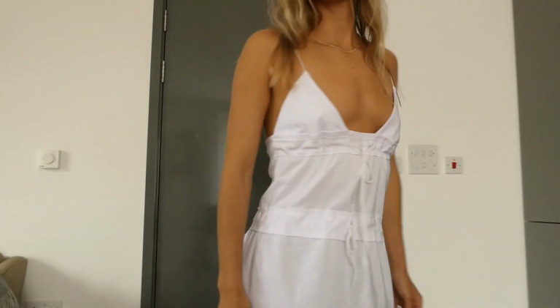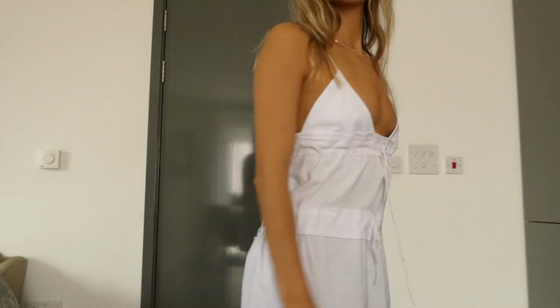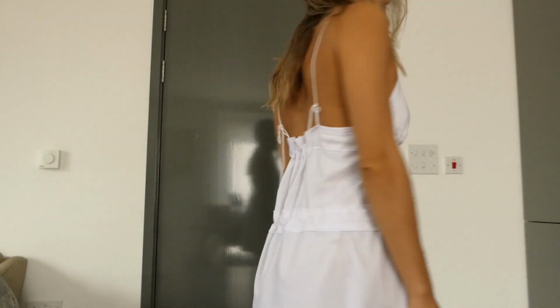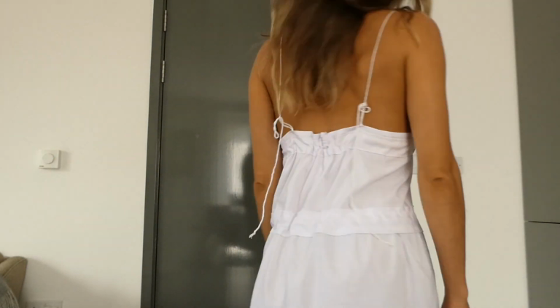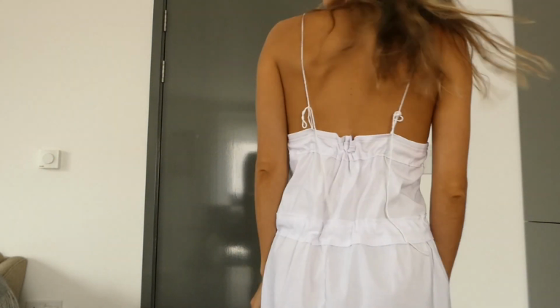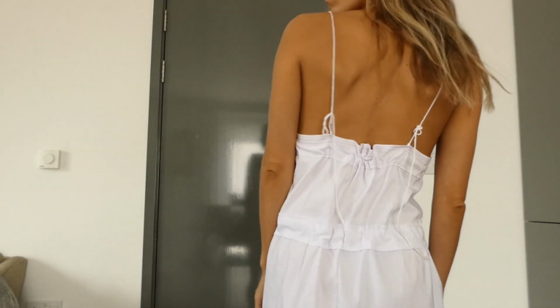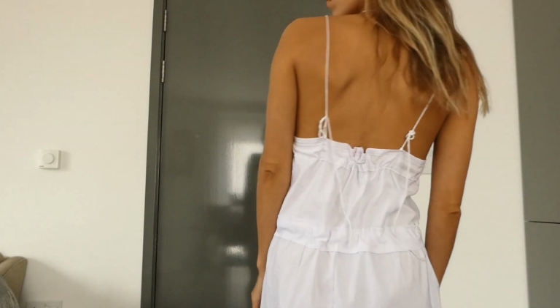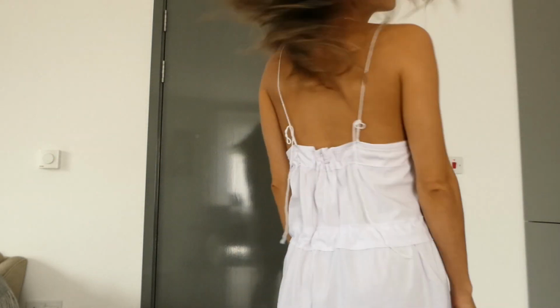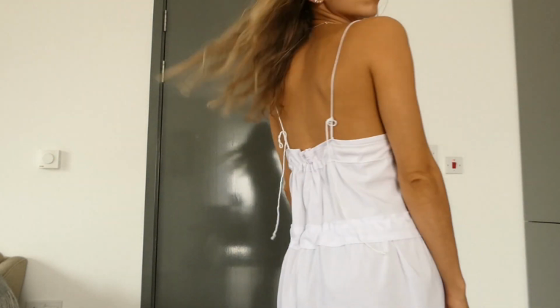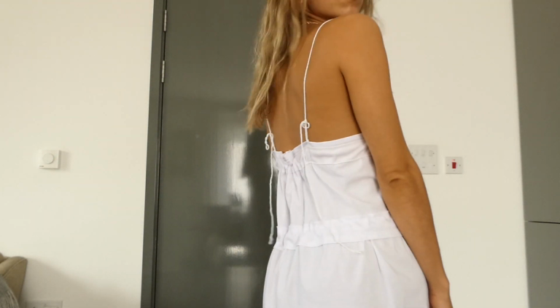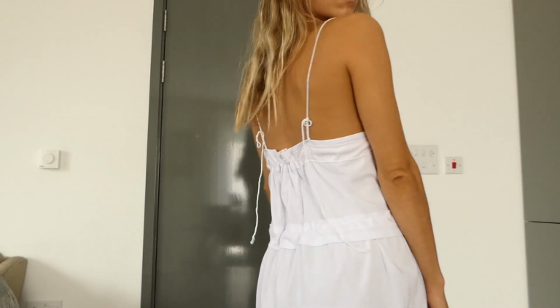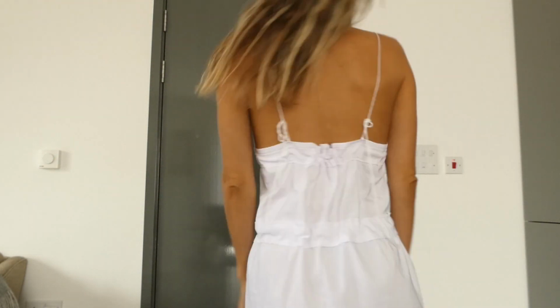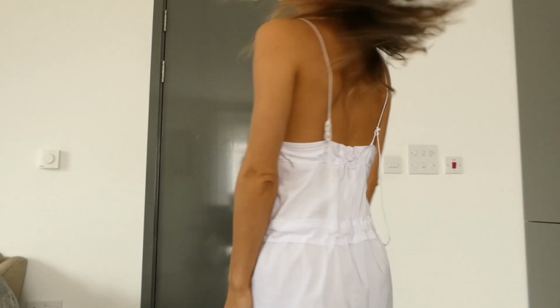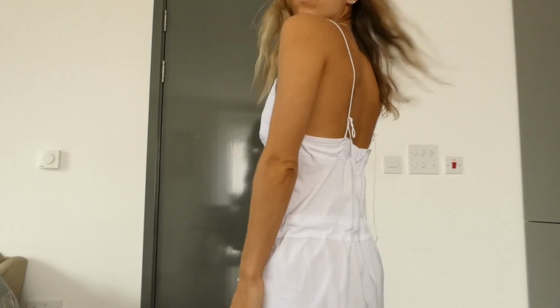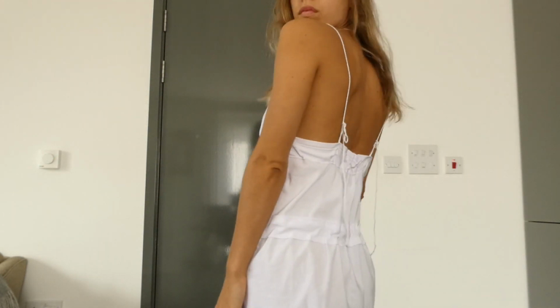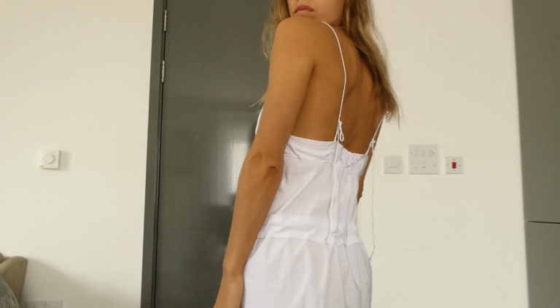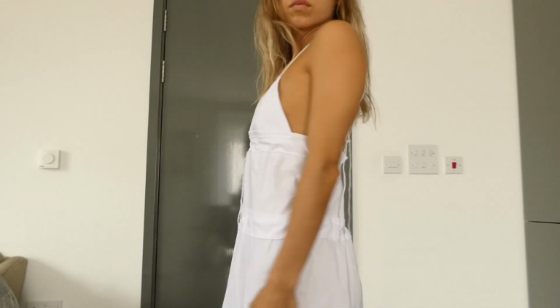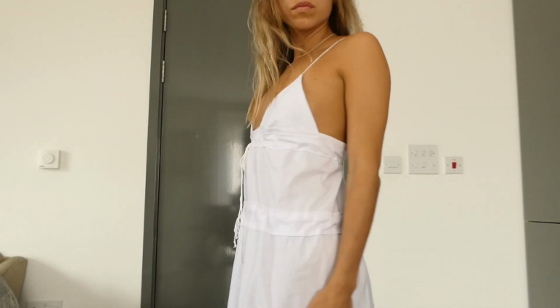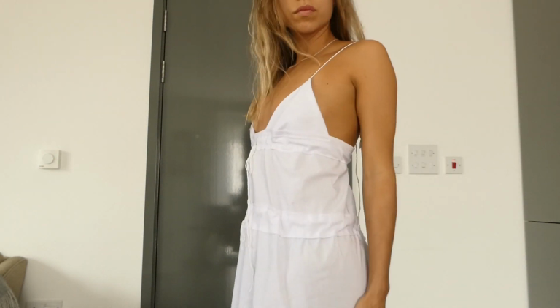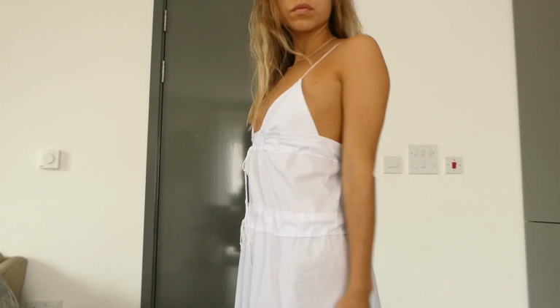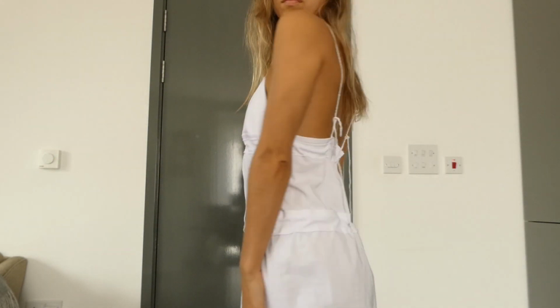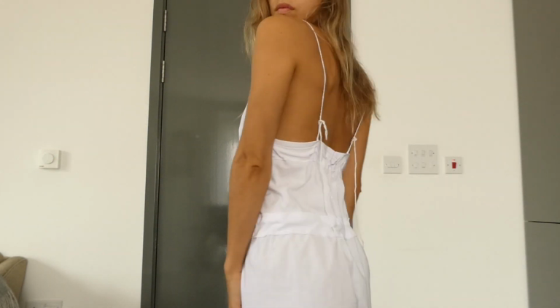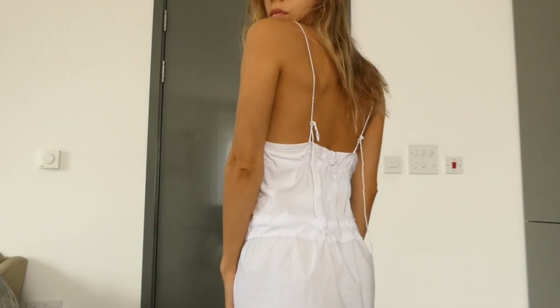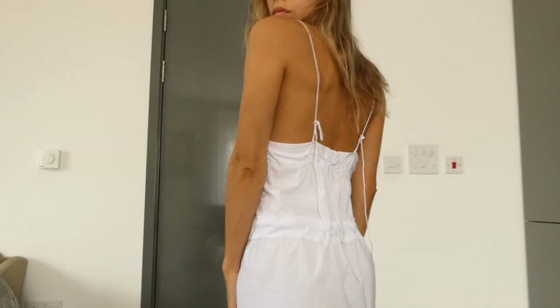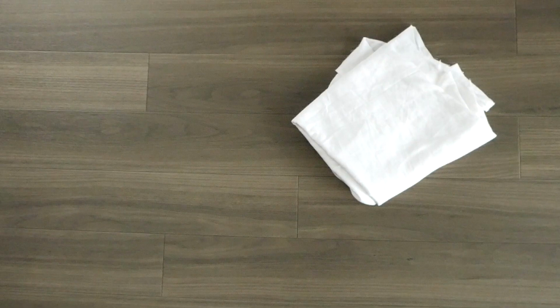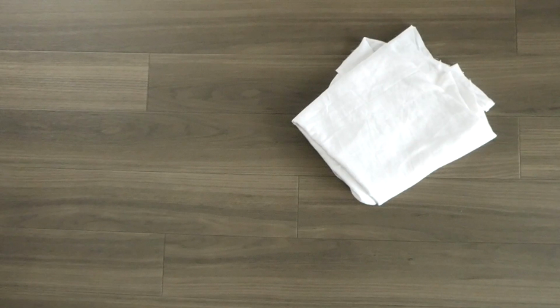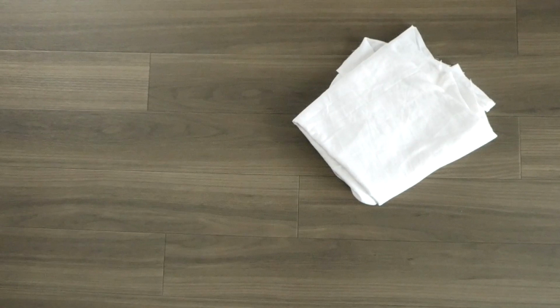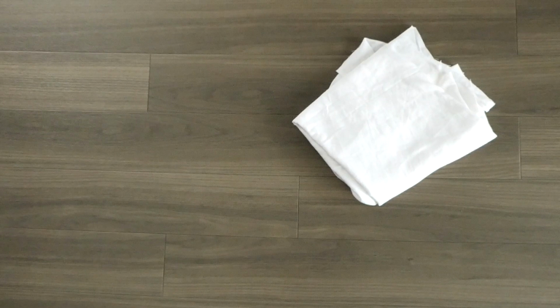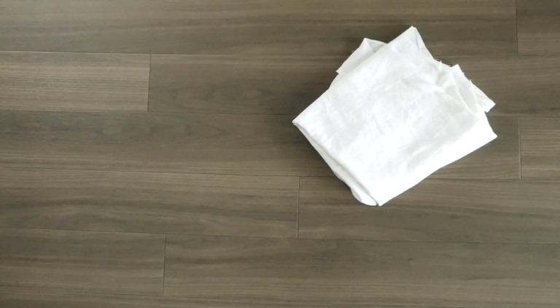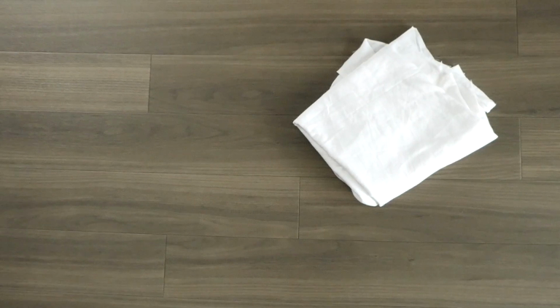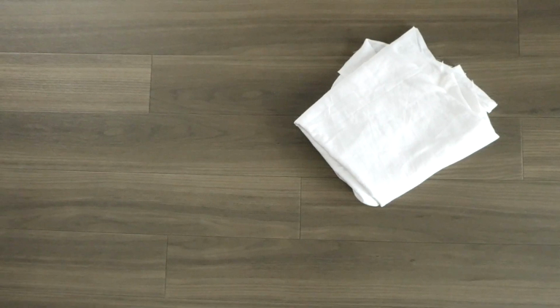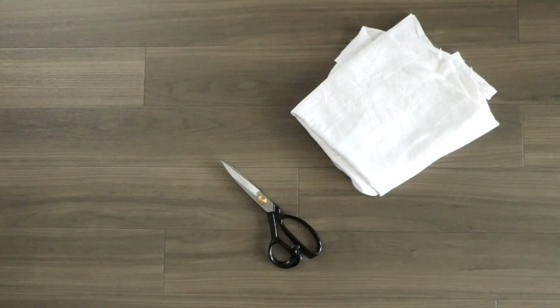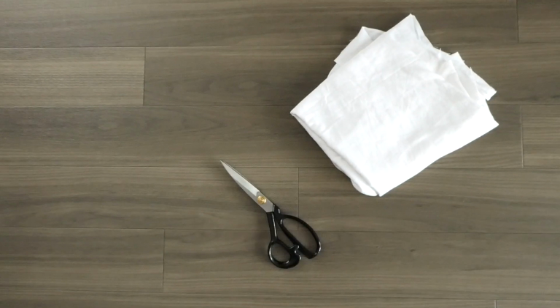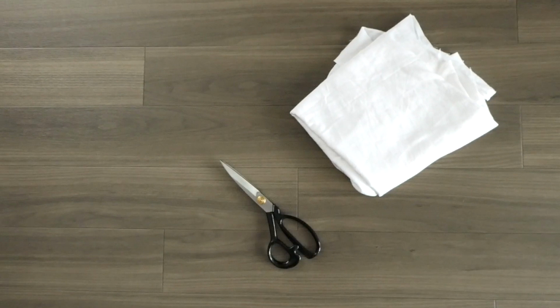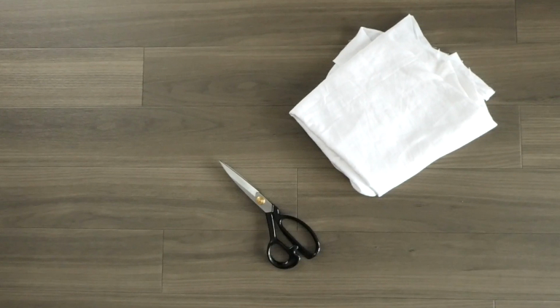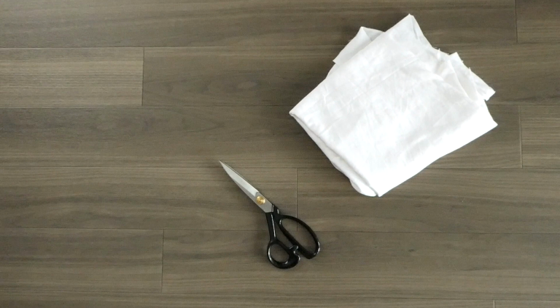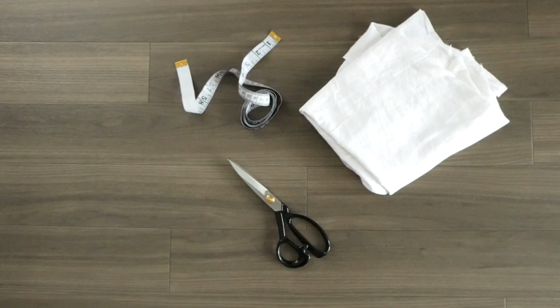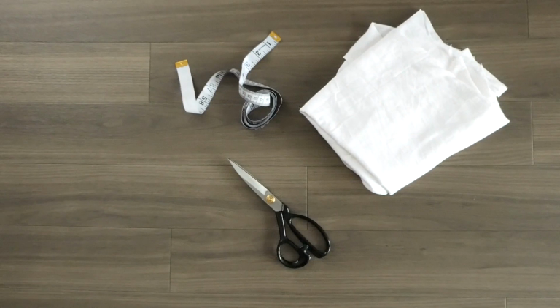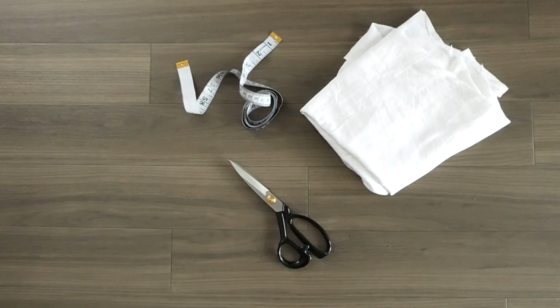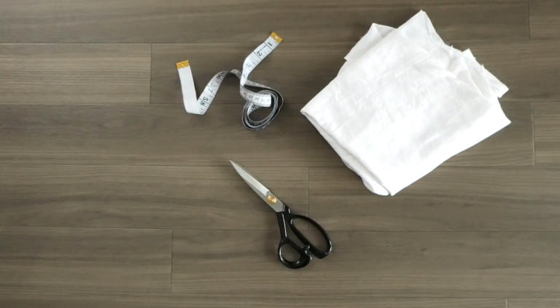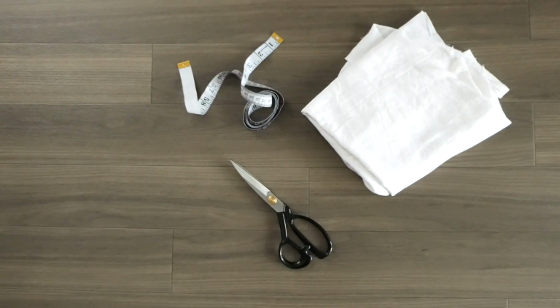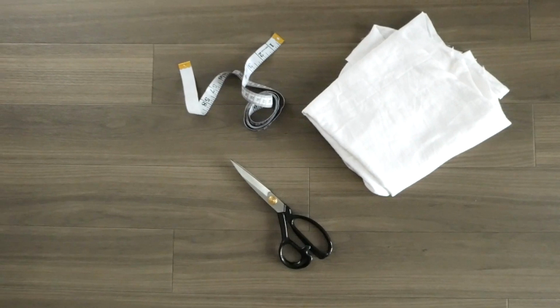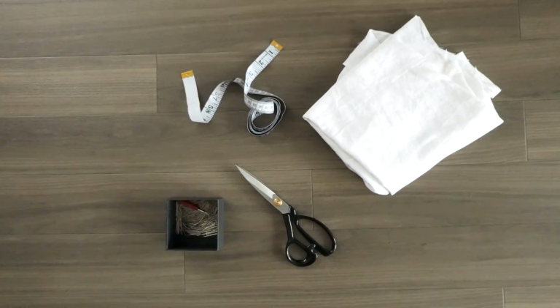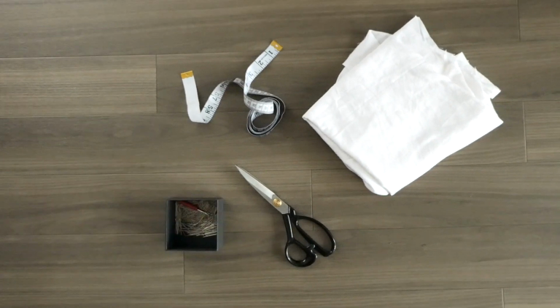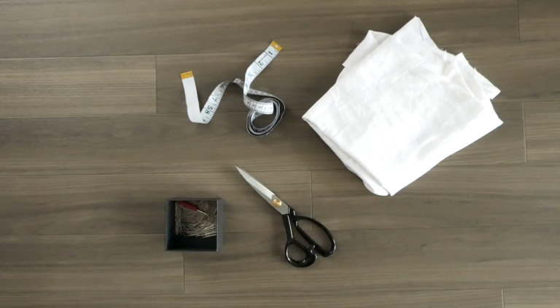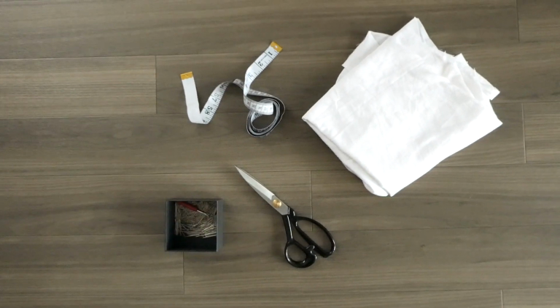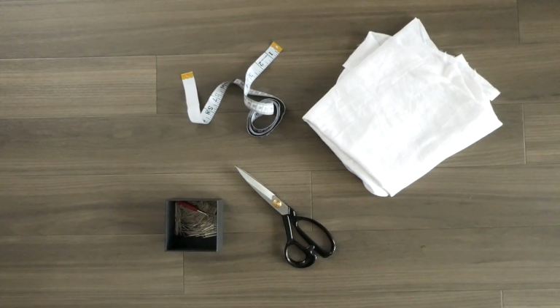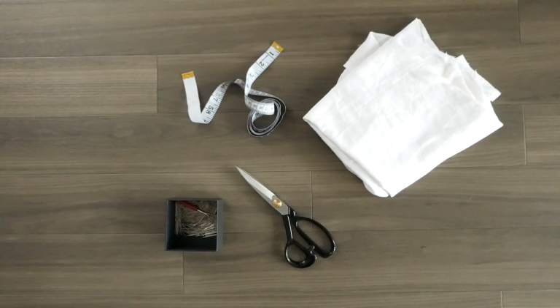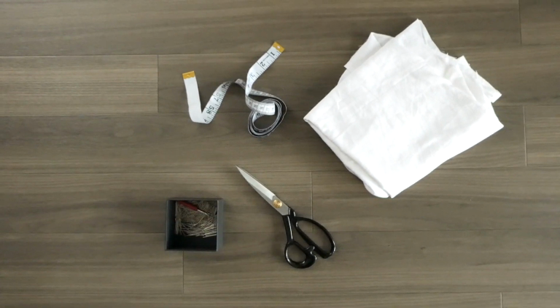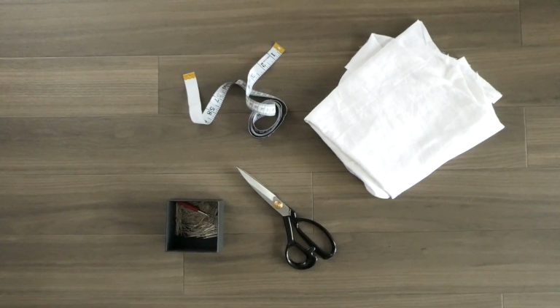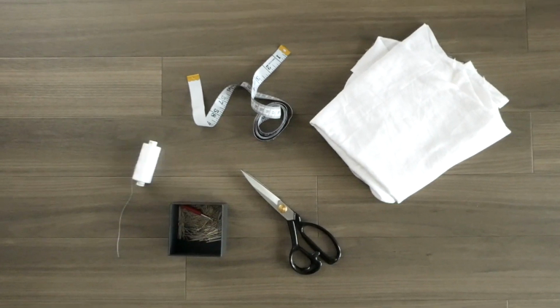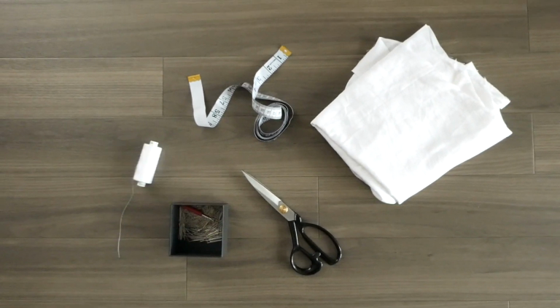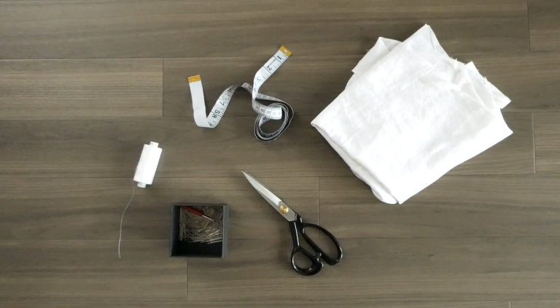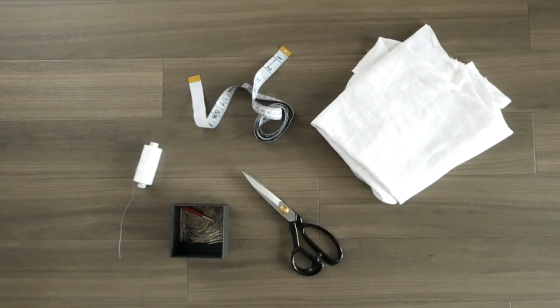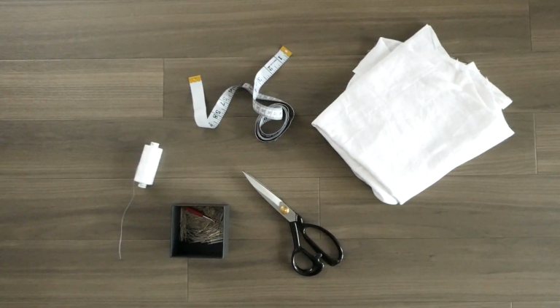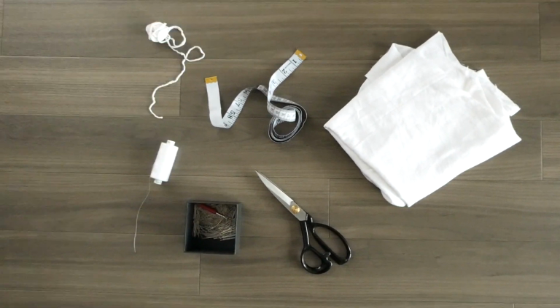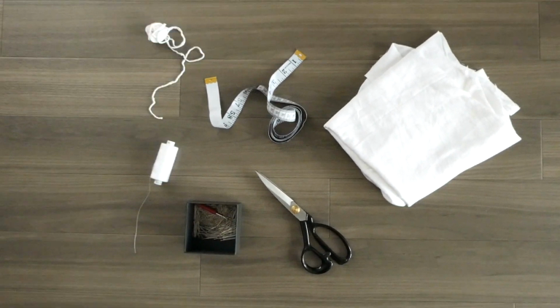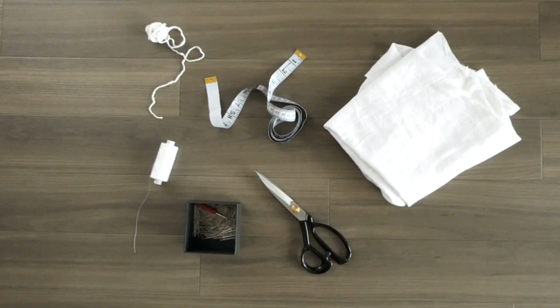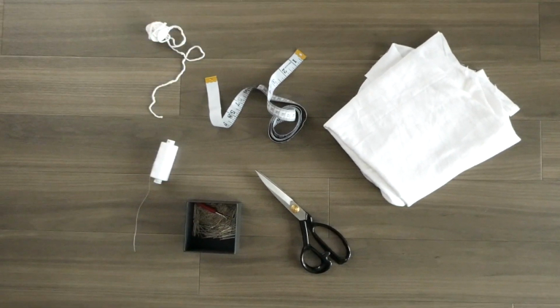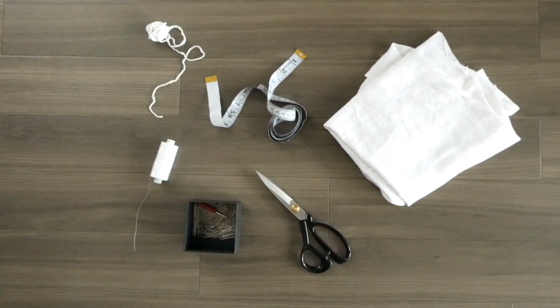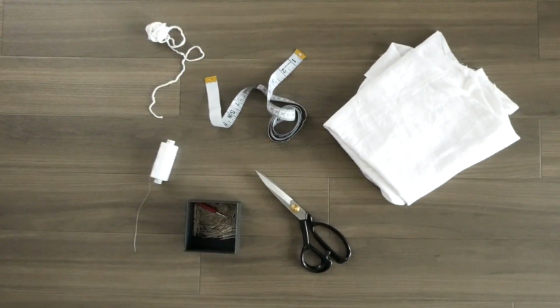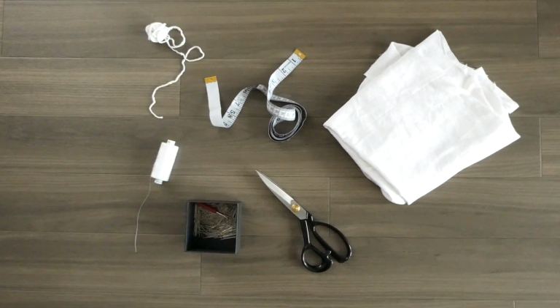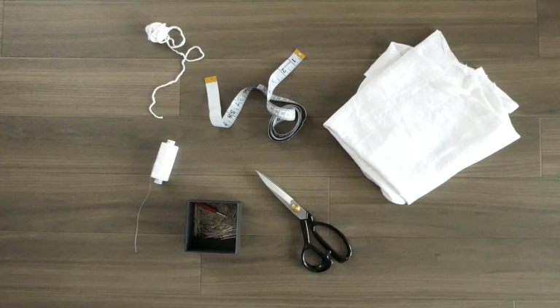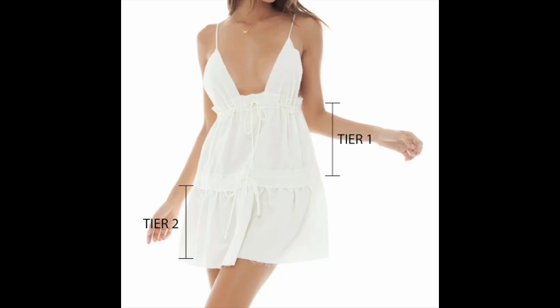For this project we need fabric, scissors, measuring tape, pins, thread and string.